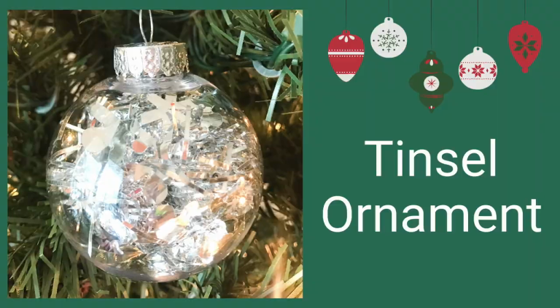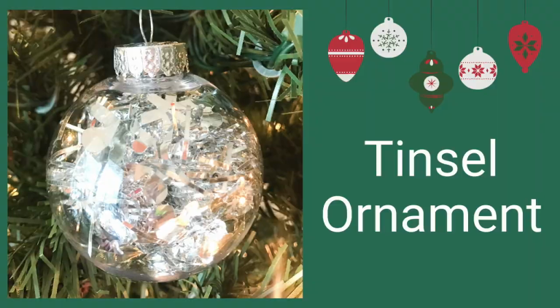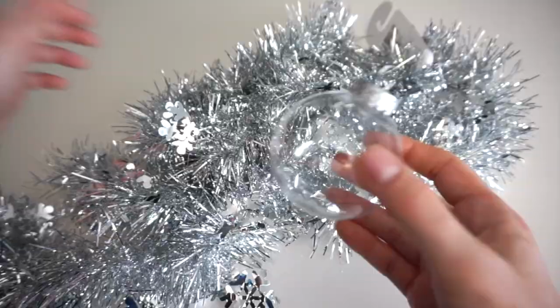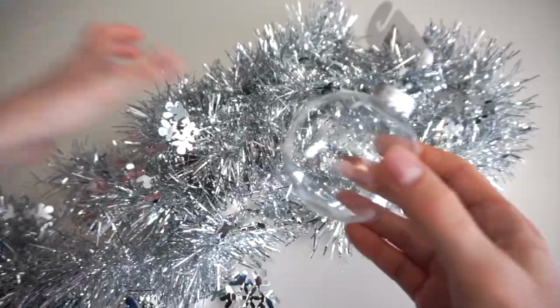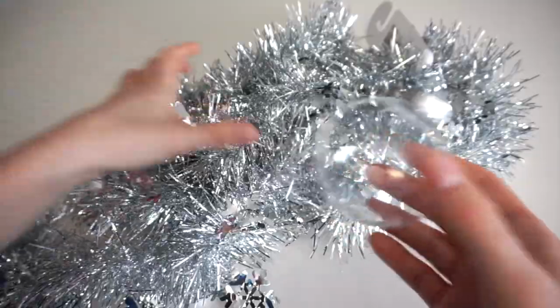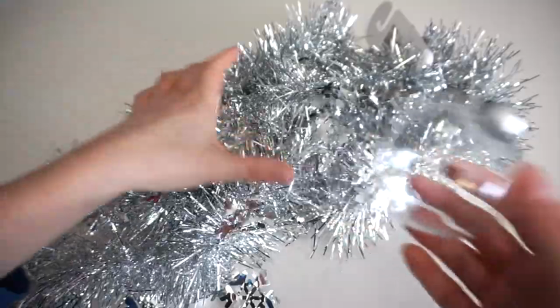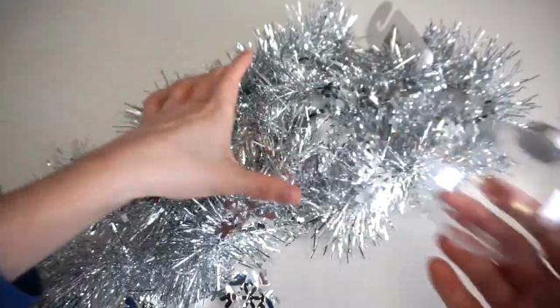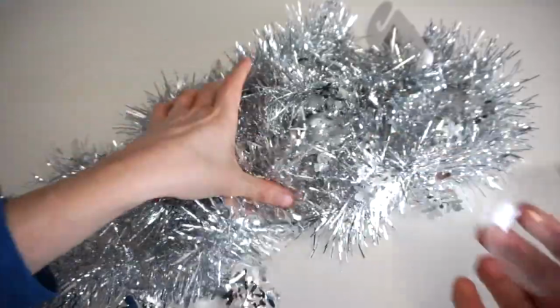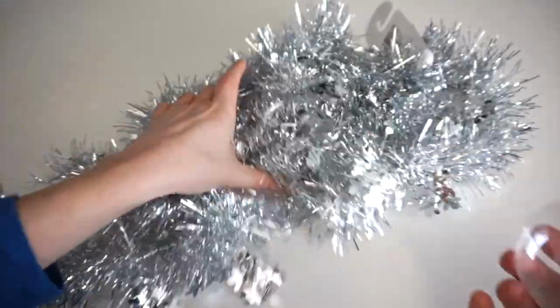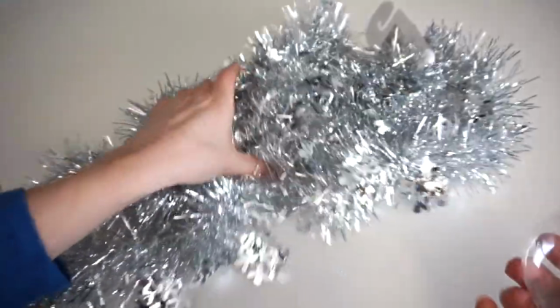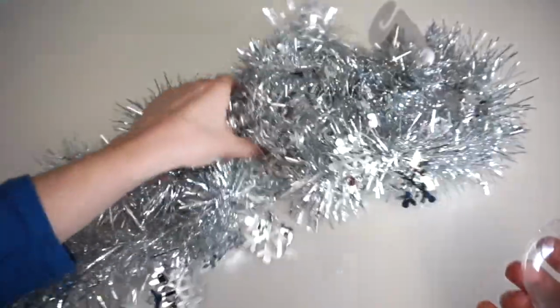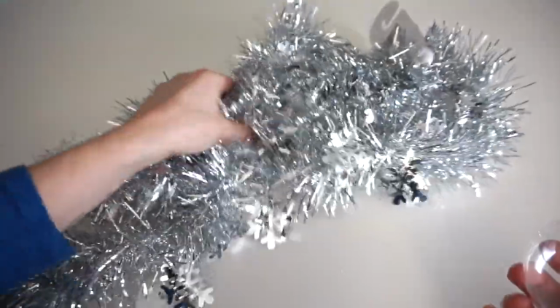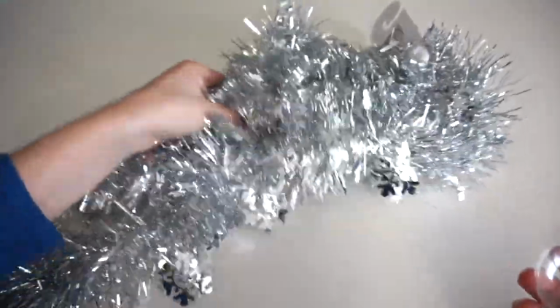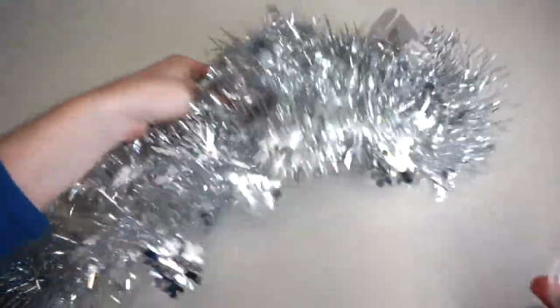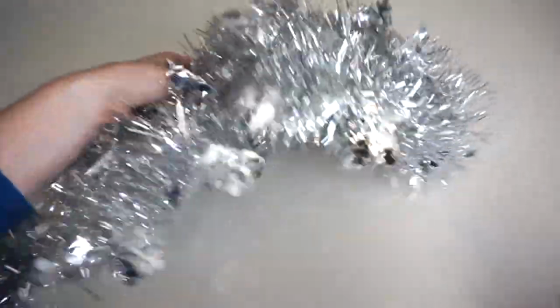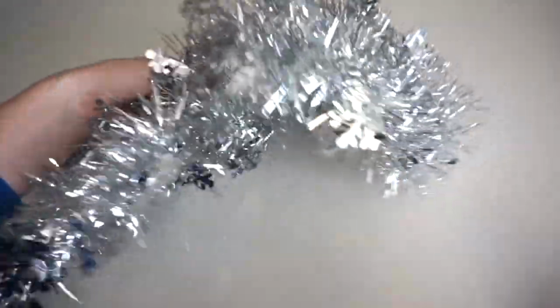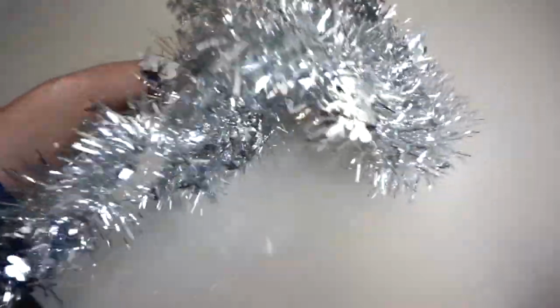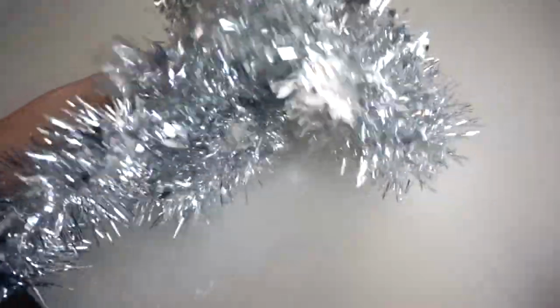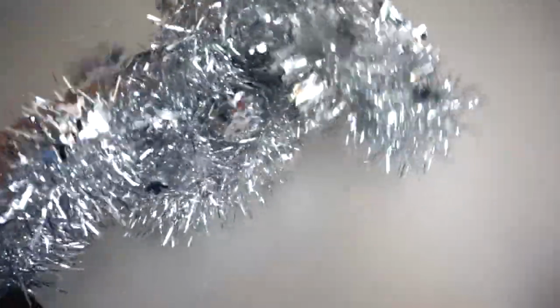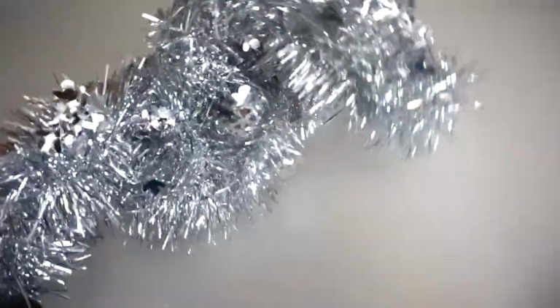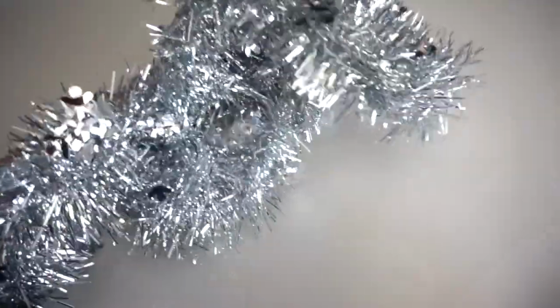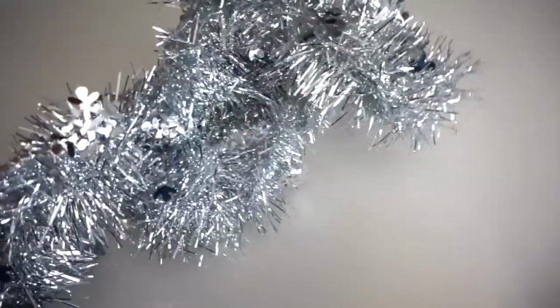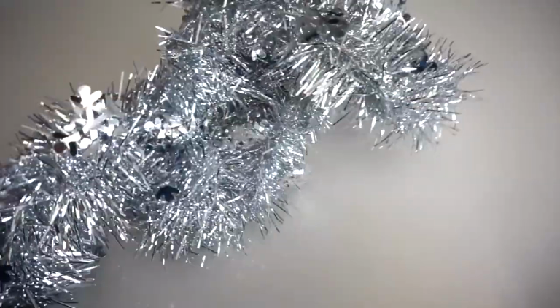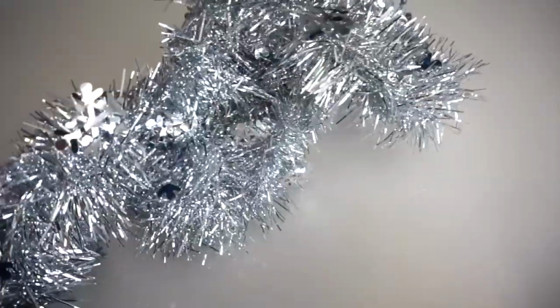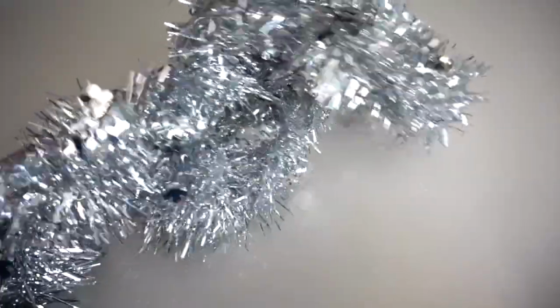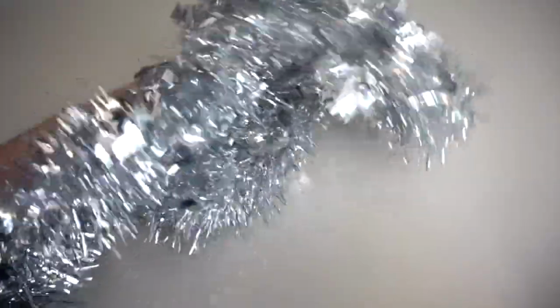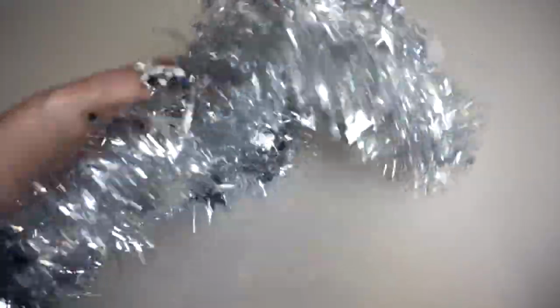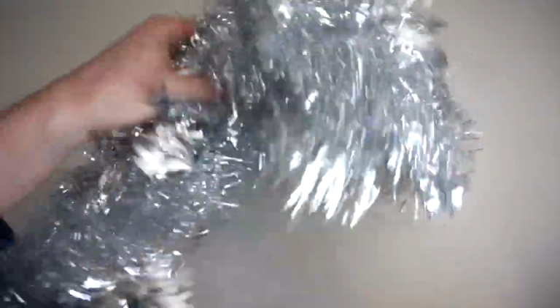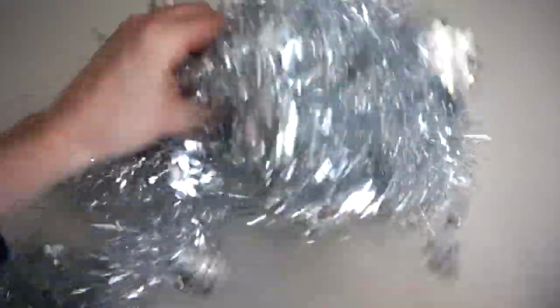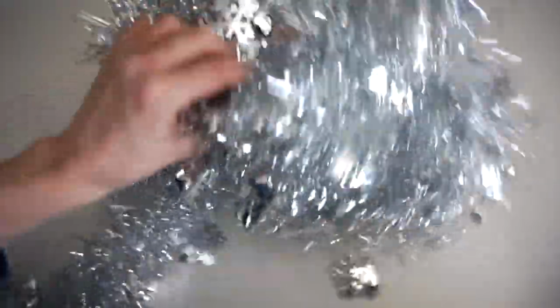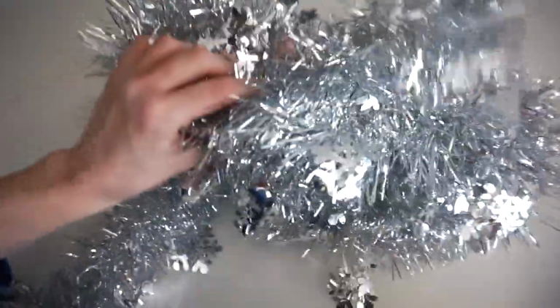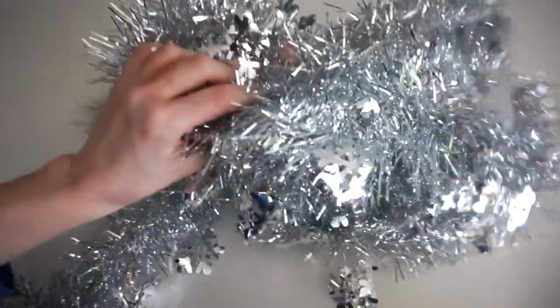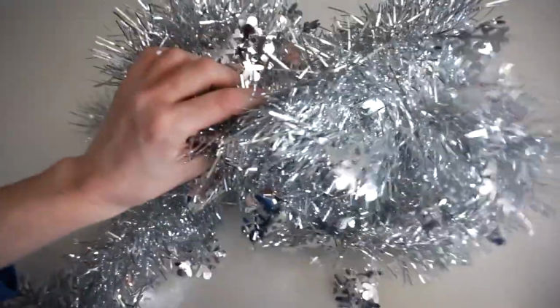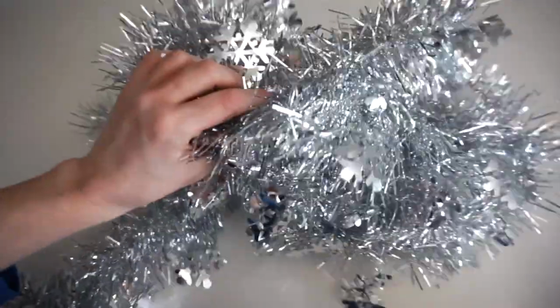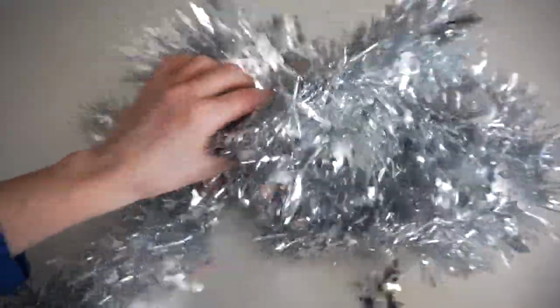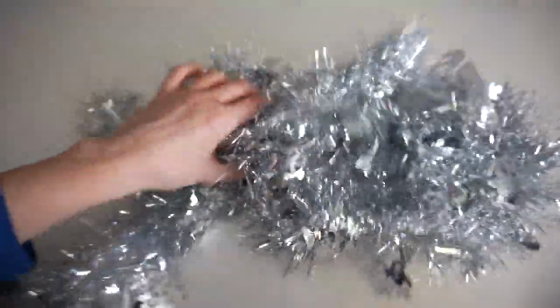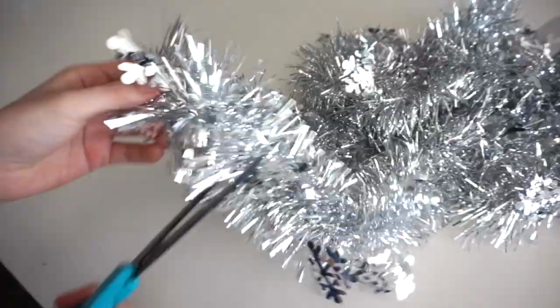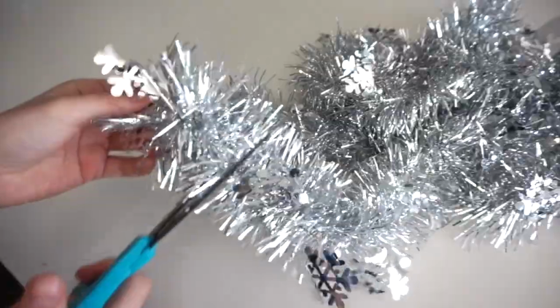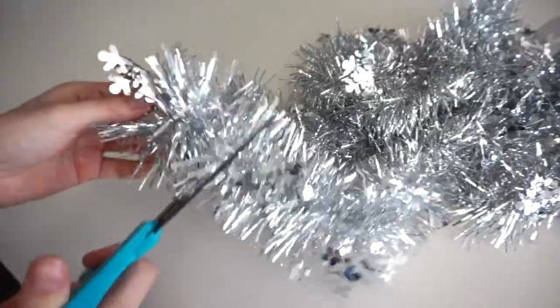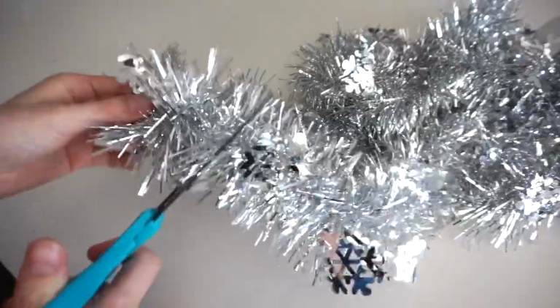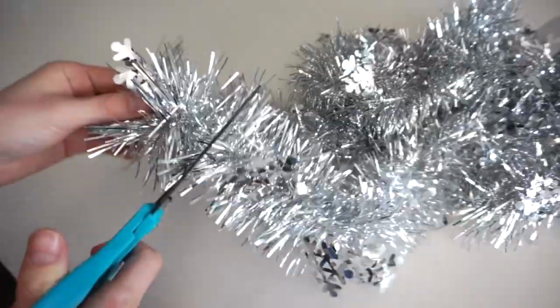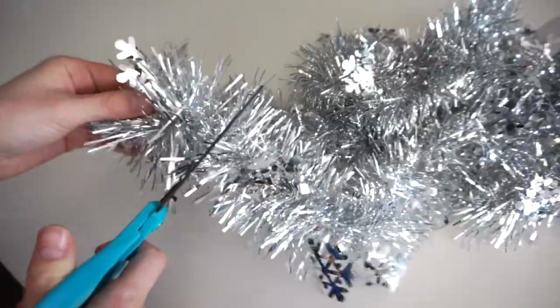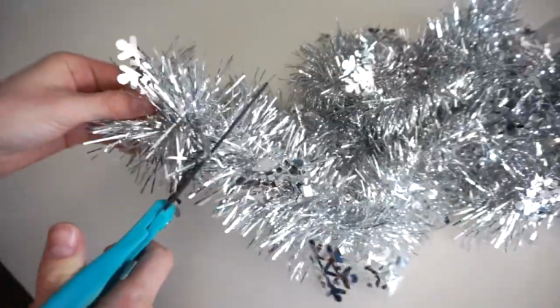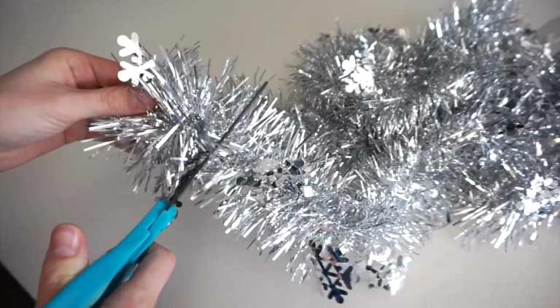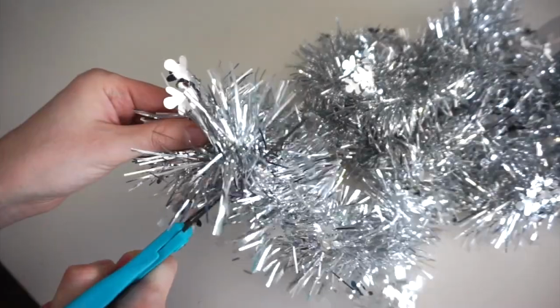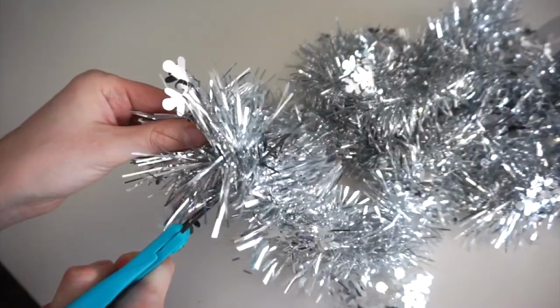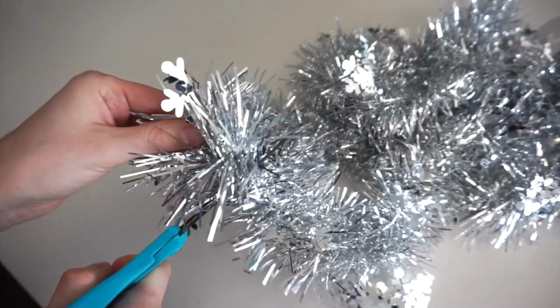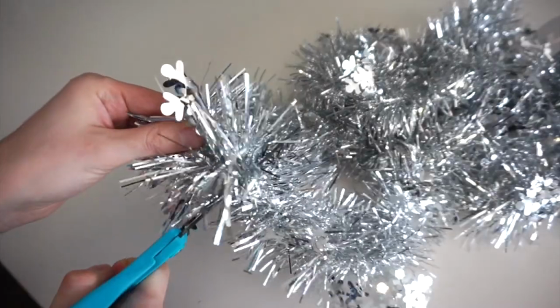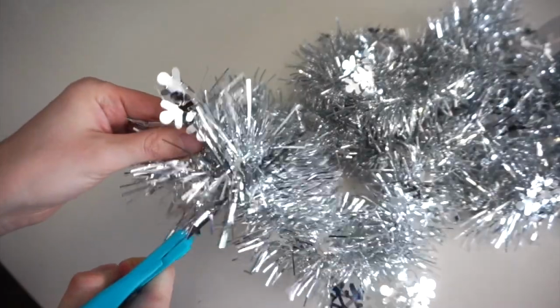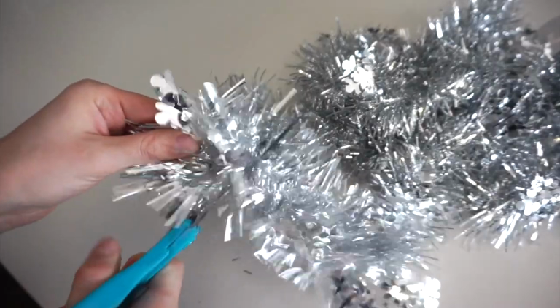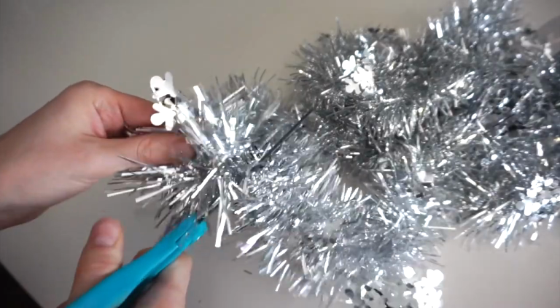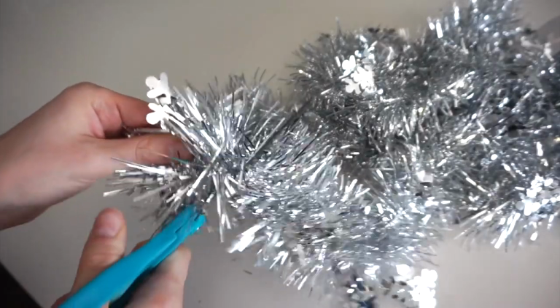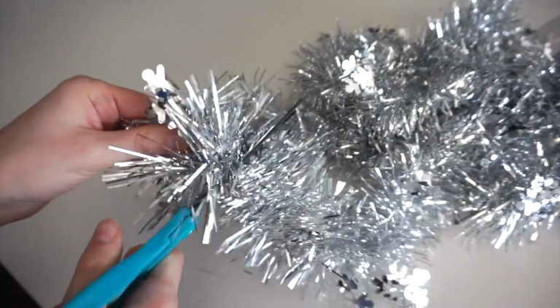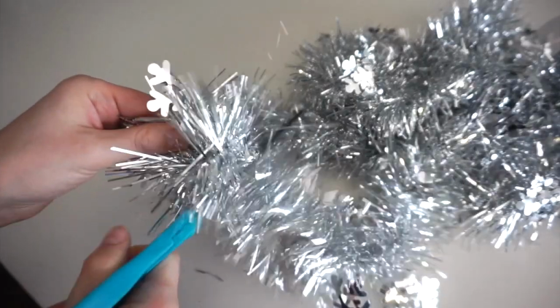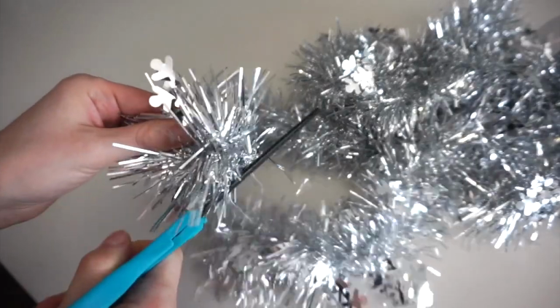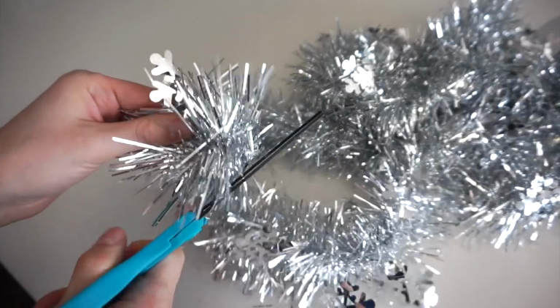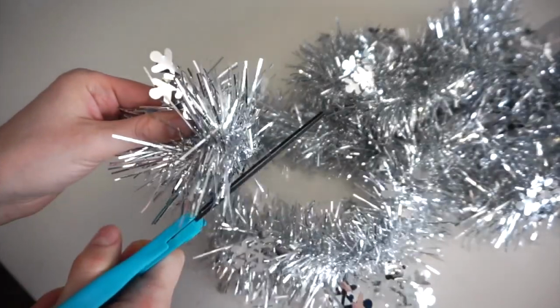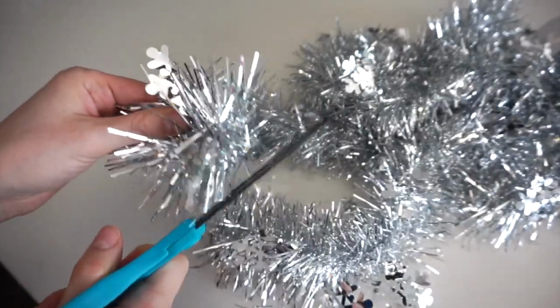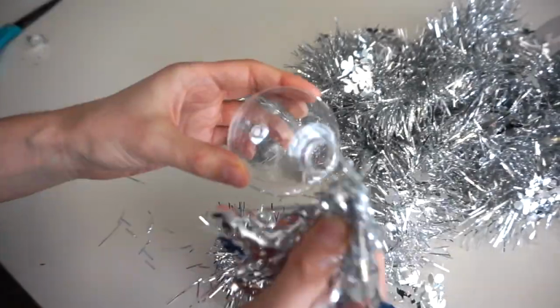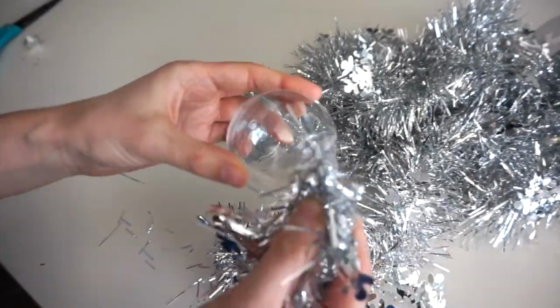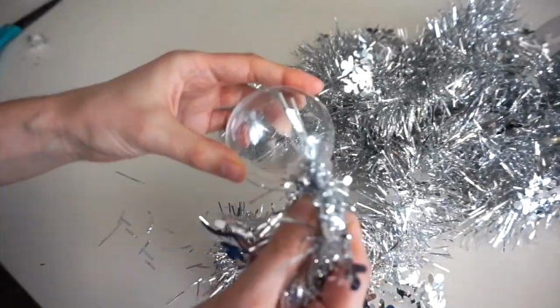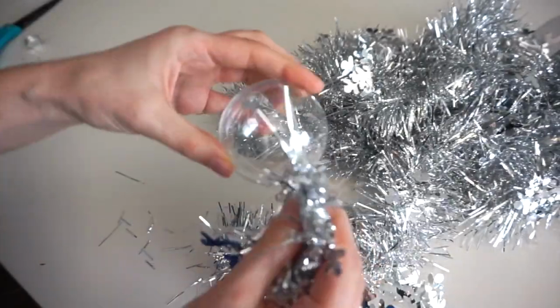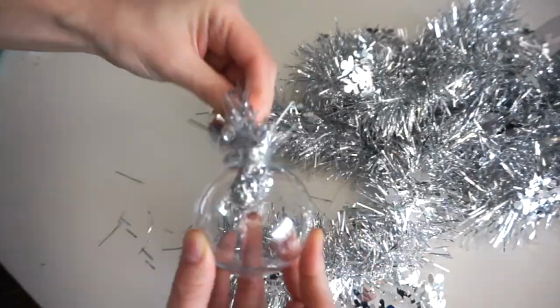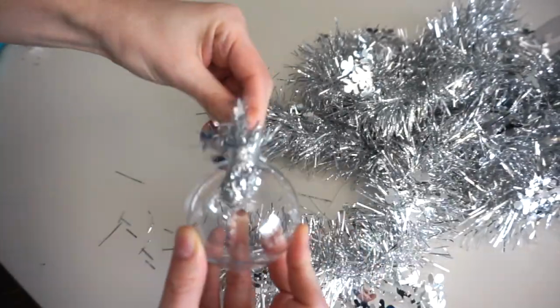I have this strand of tinsel I got at Dollarama for two dollars and I'm going to cut off a piece and put it inside the ornament.